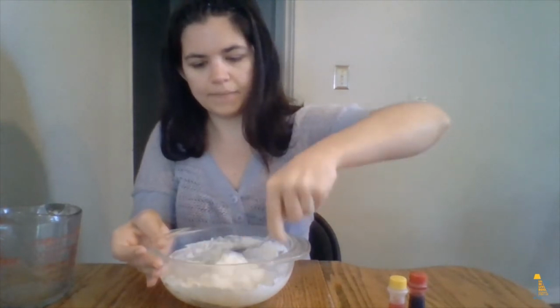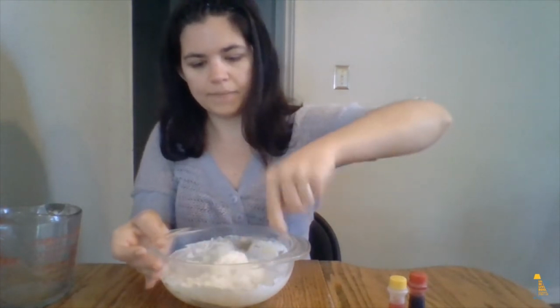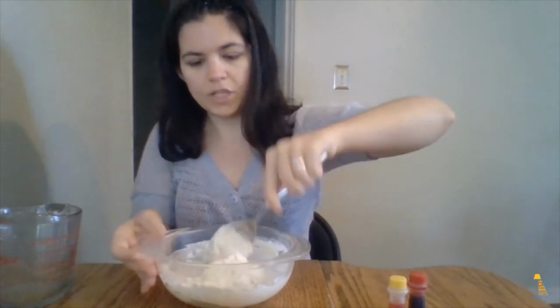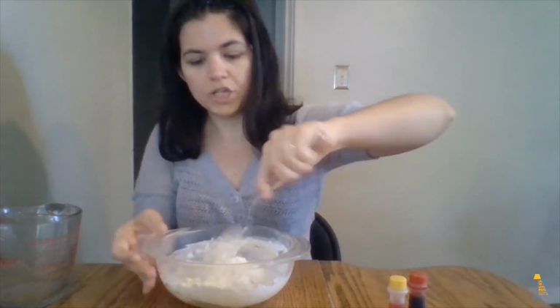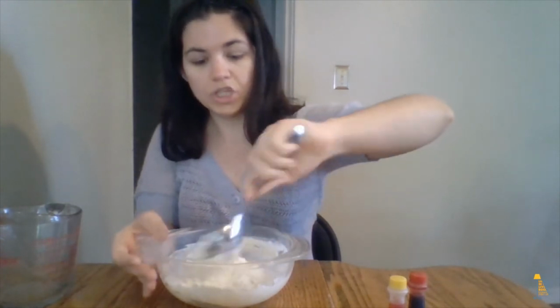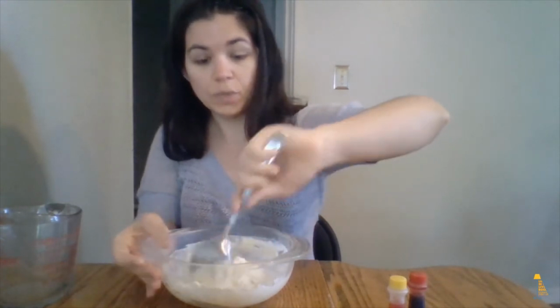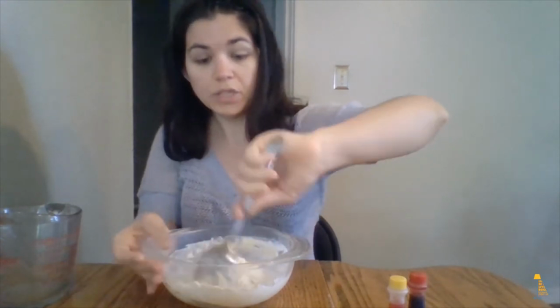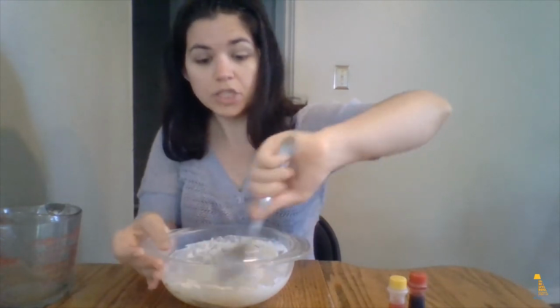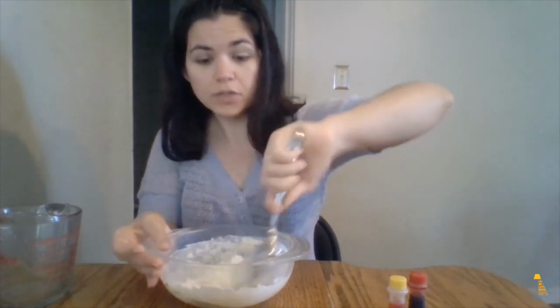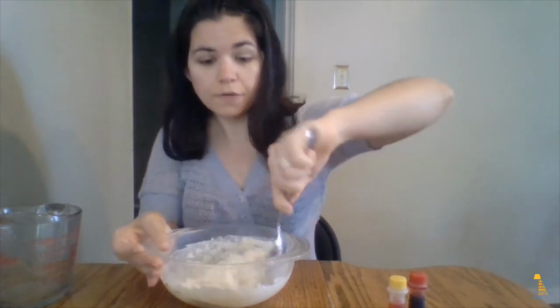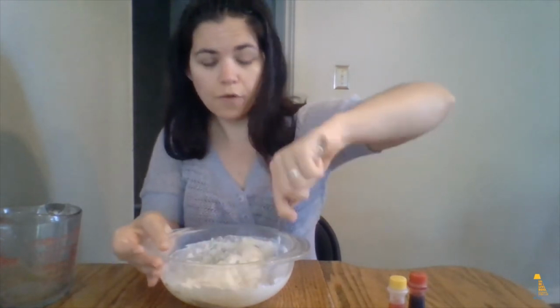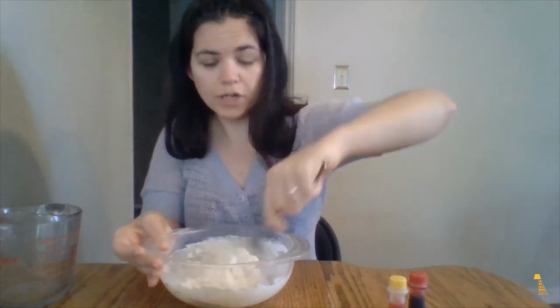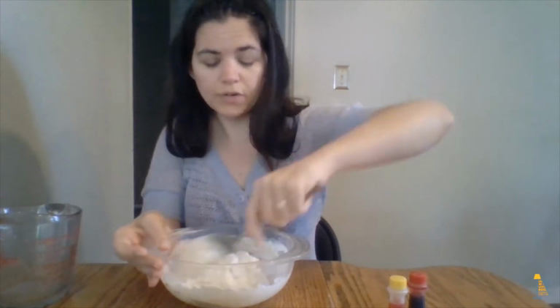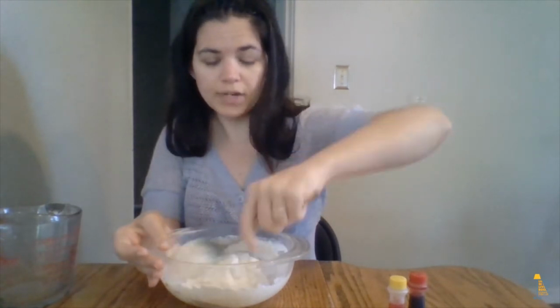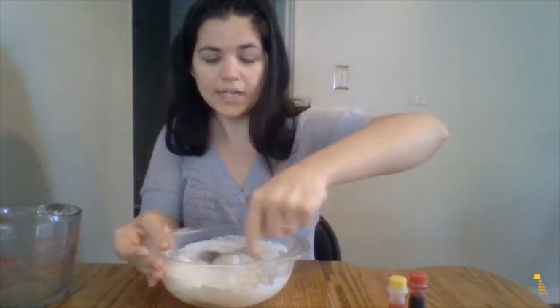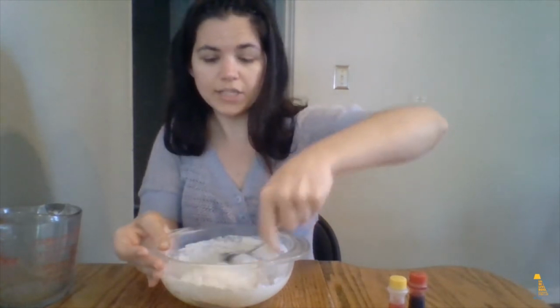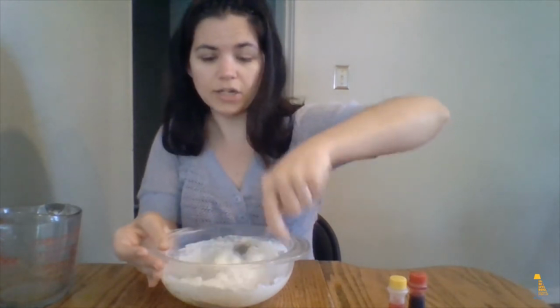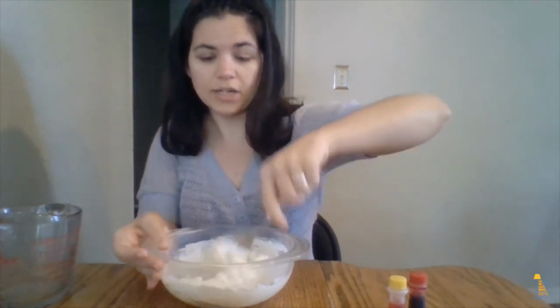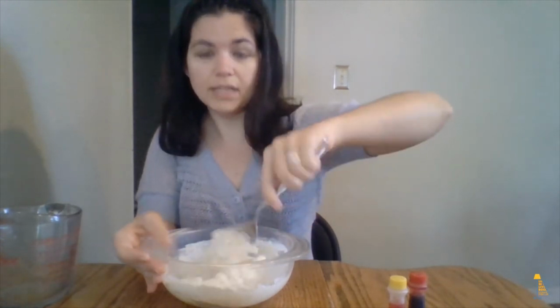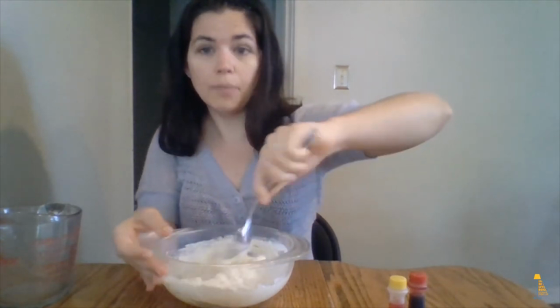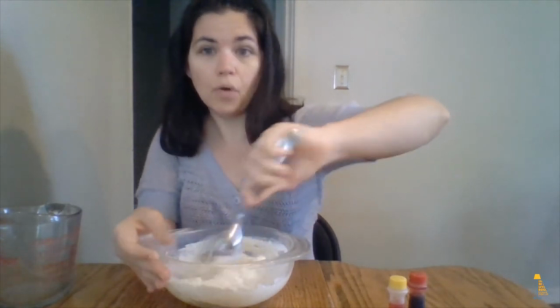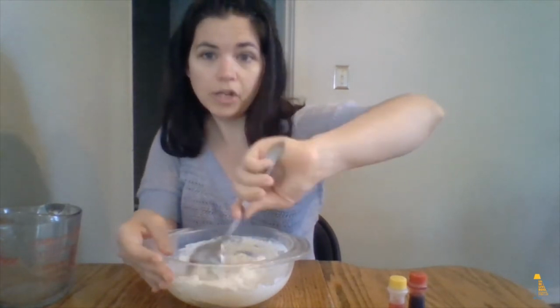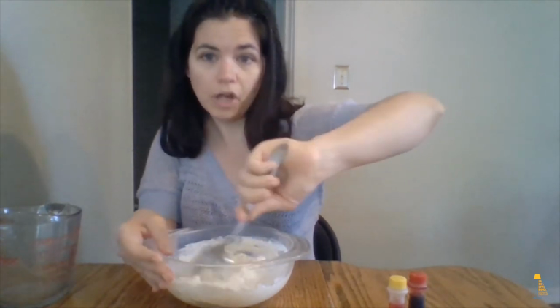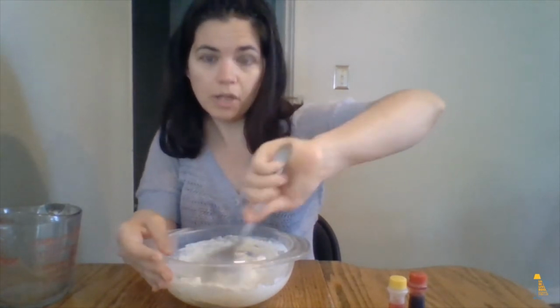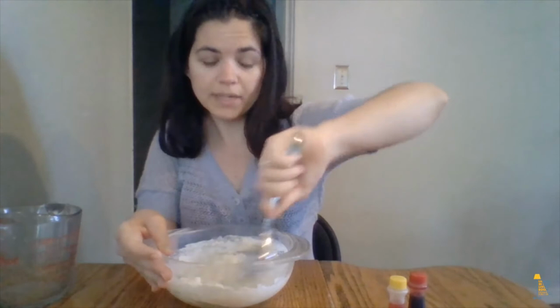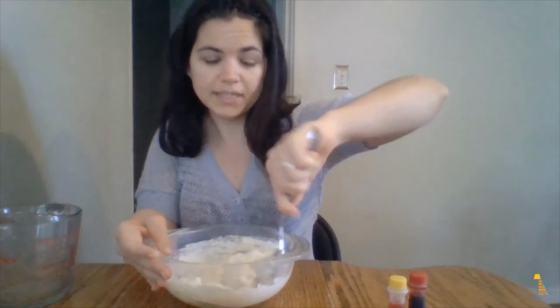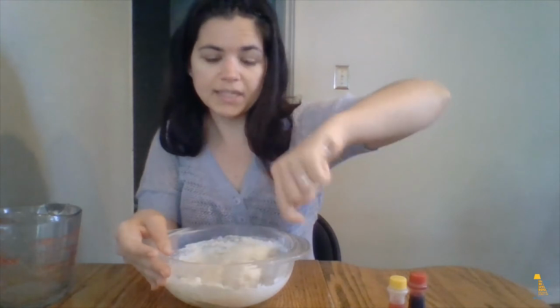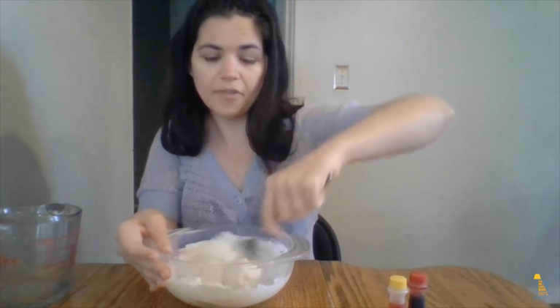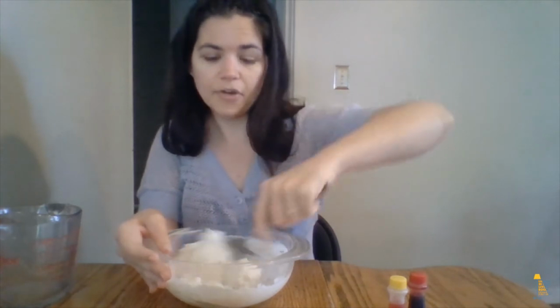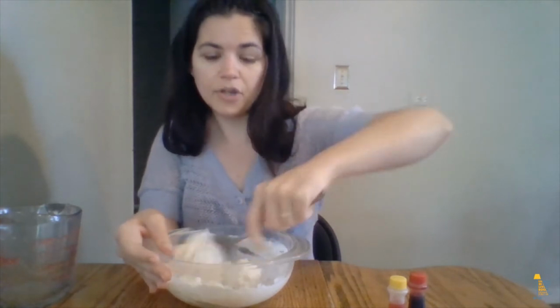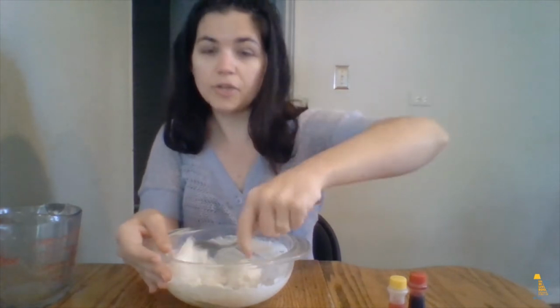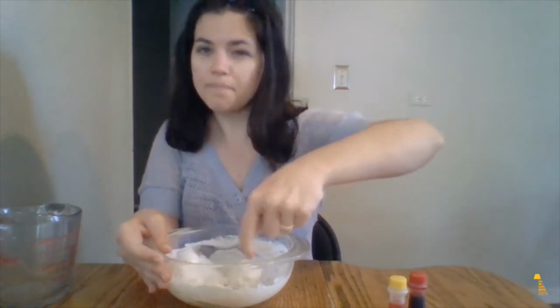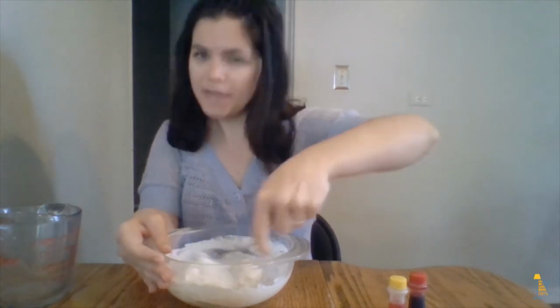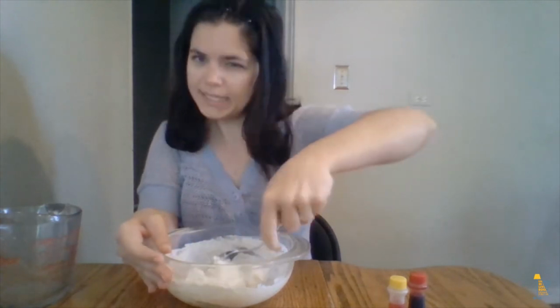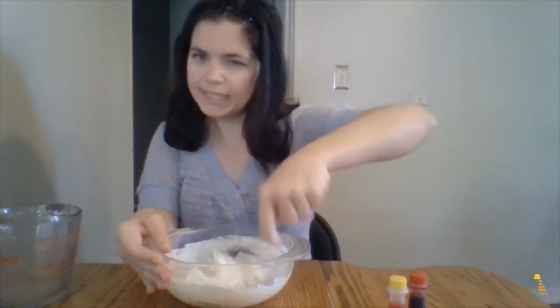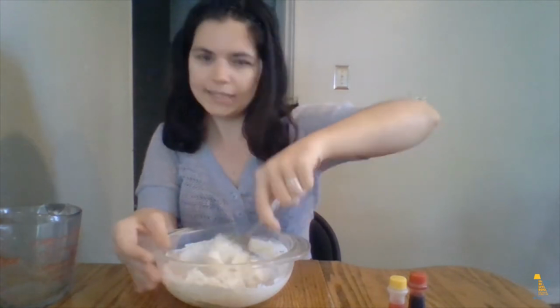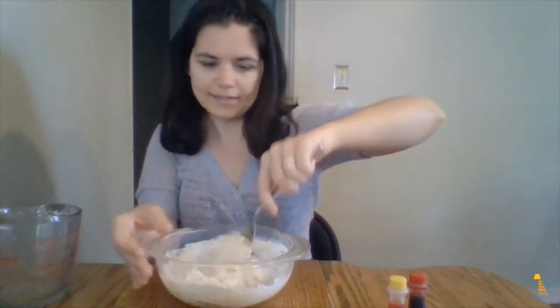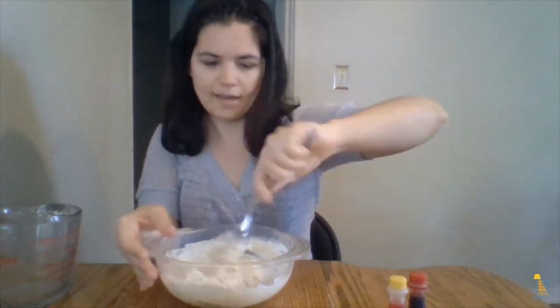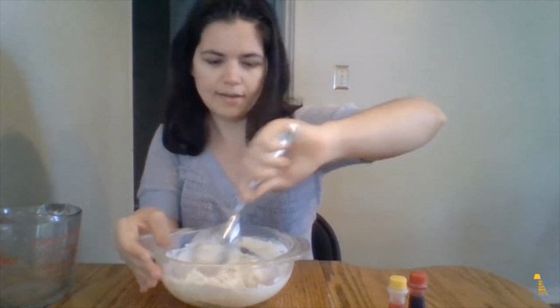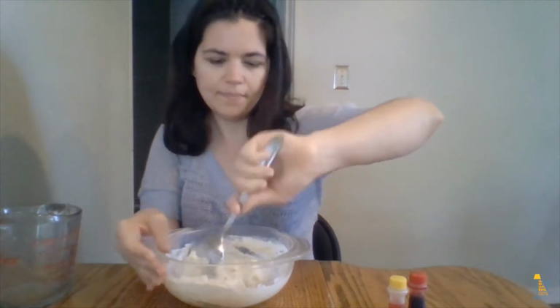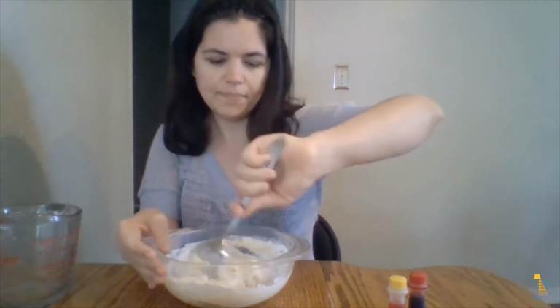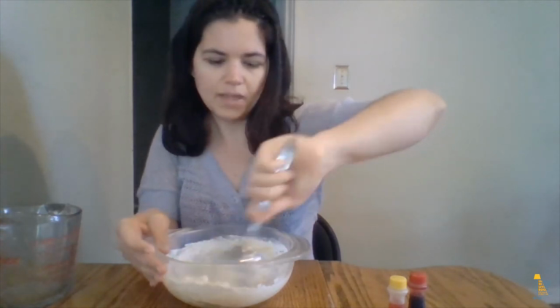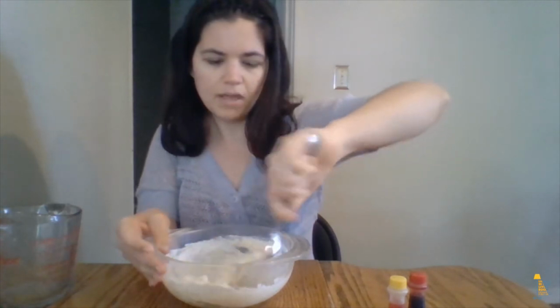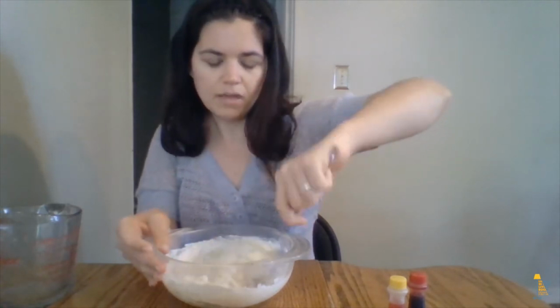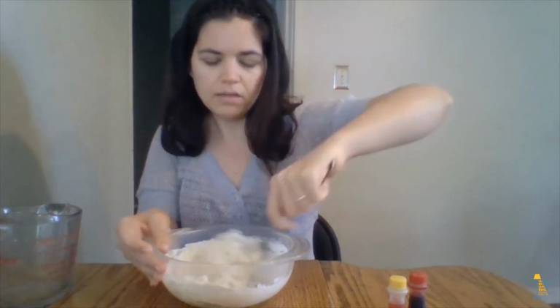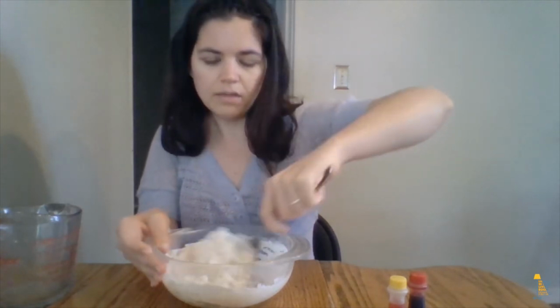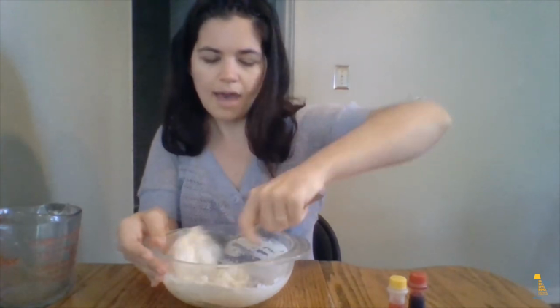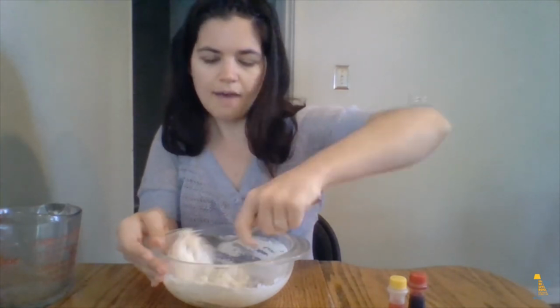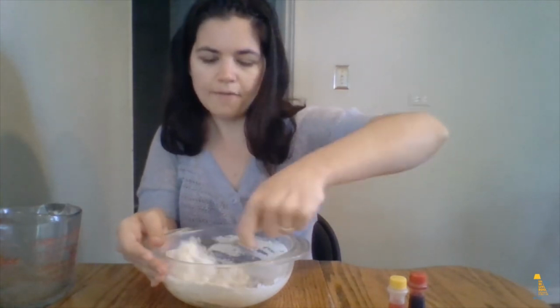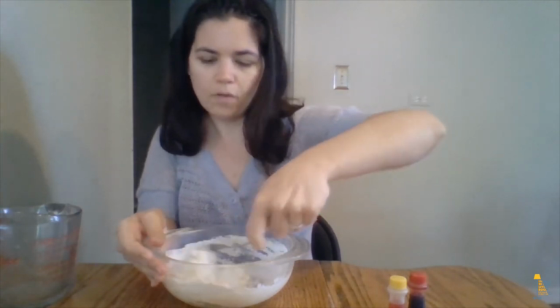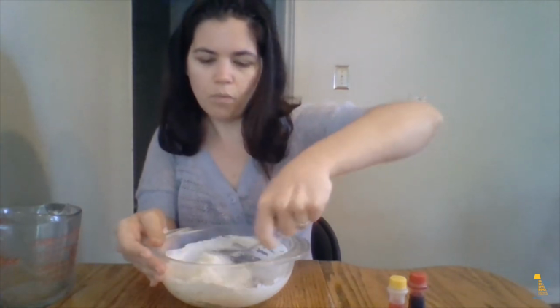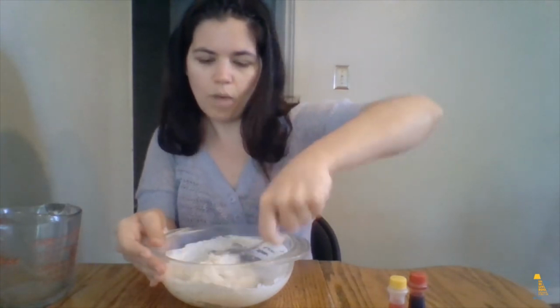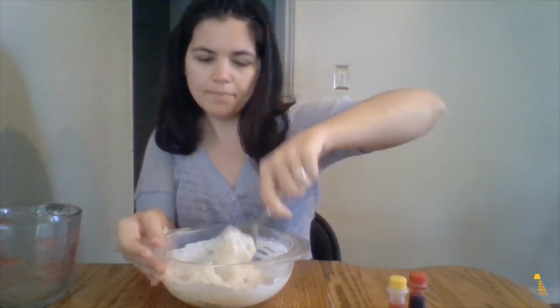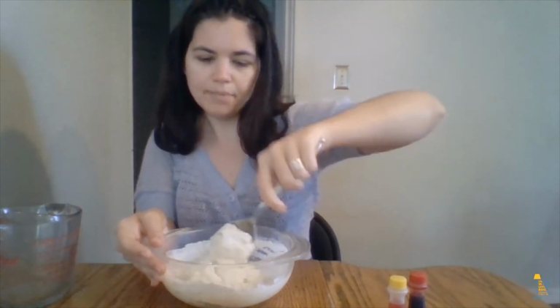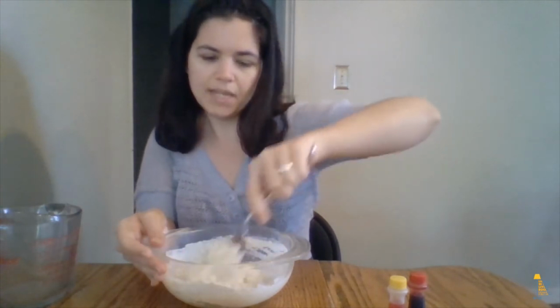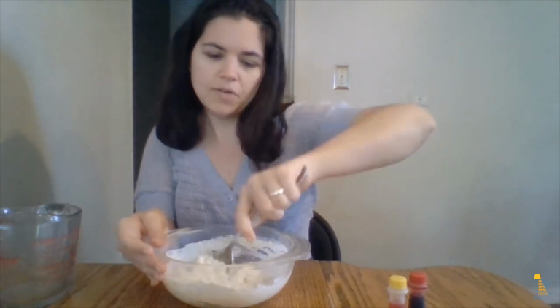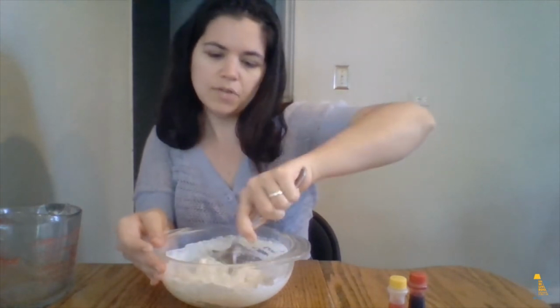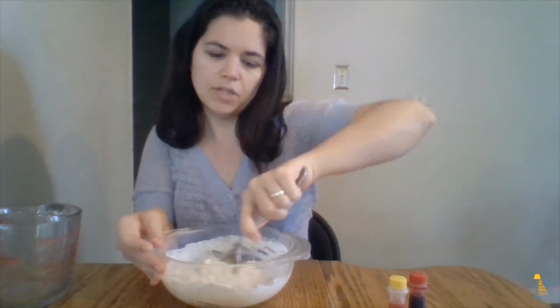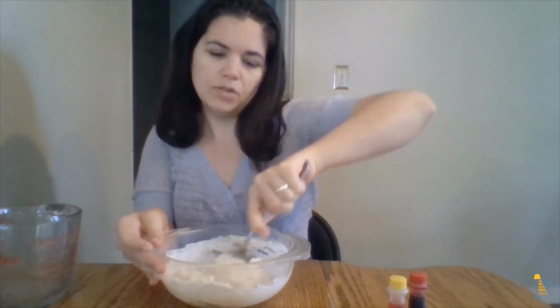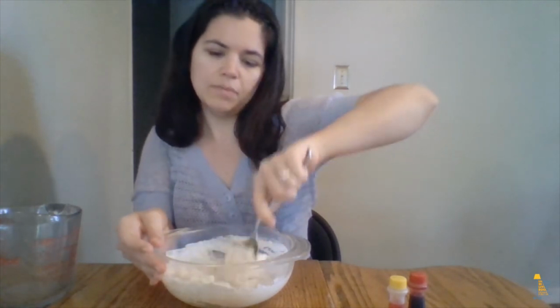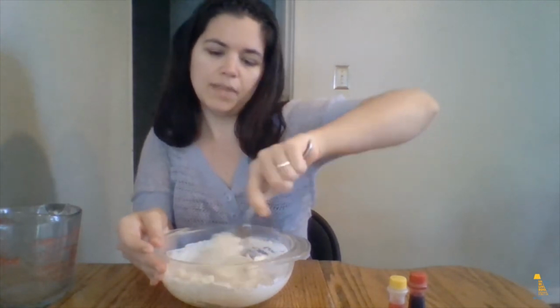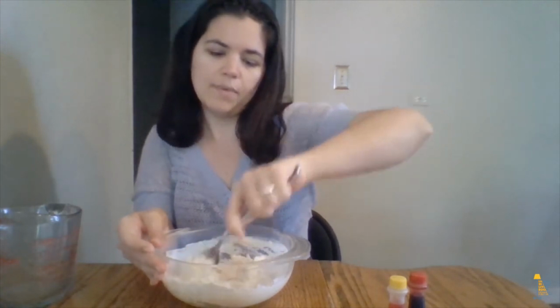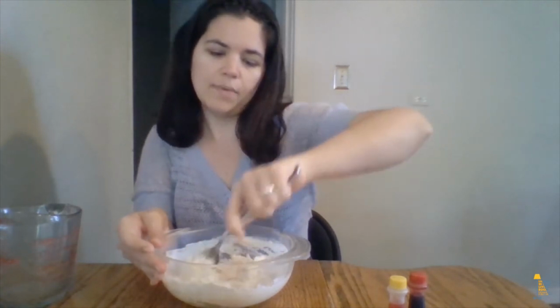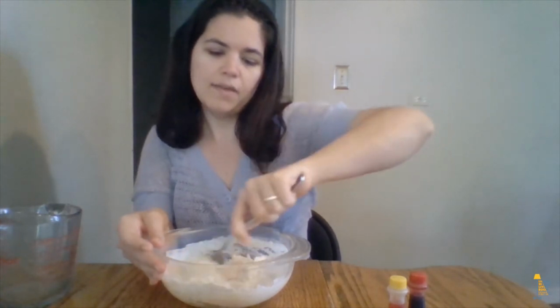So once those four ingredients are in the bowl and all mixed together, you're basically done. You'll have a white Play-Doh that you can play with.